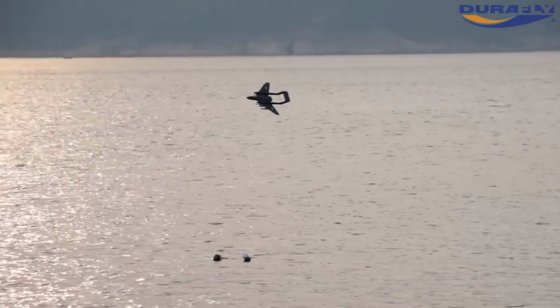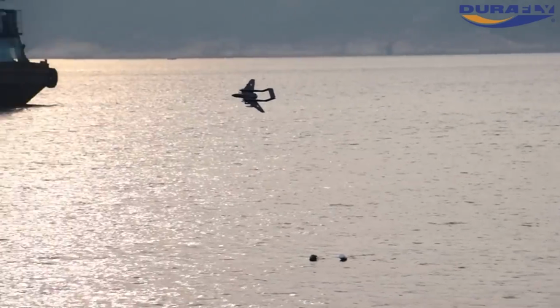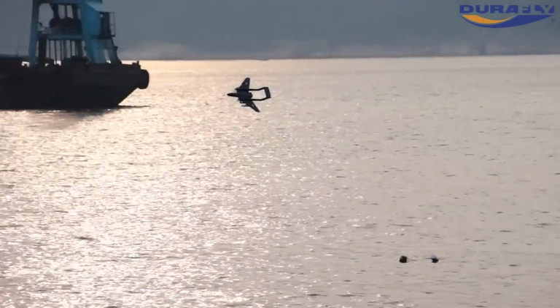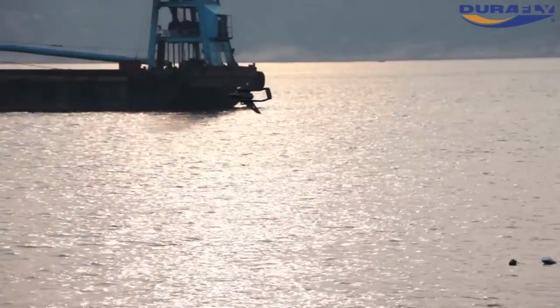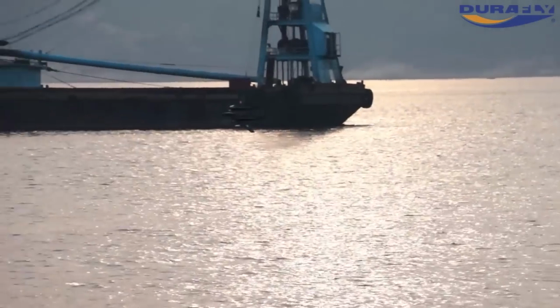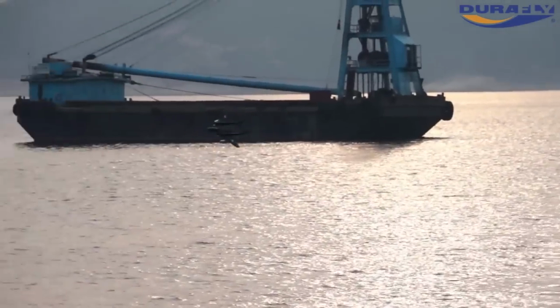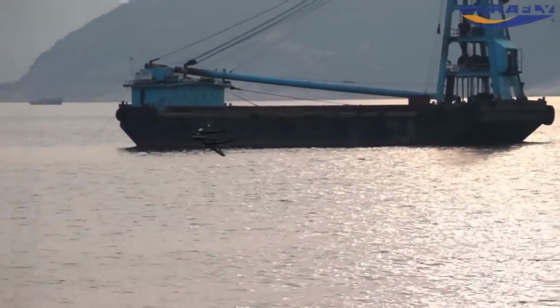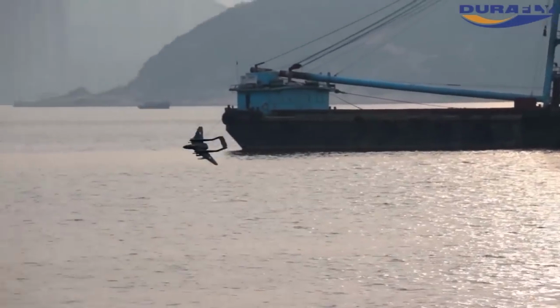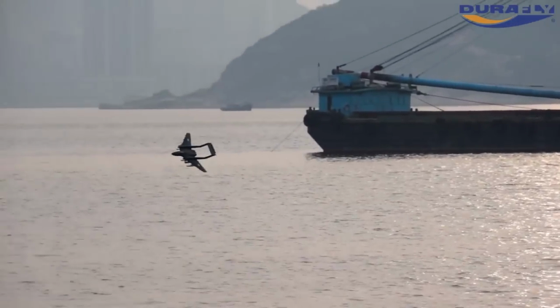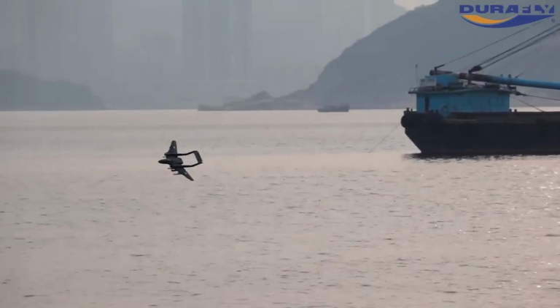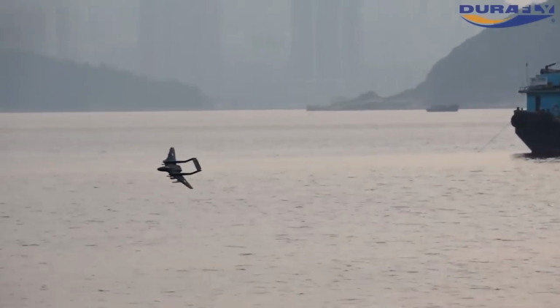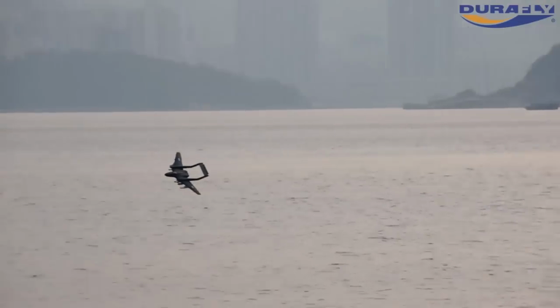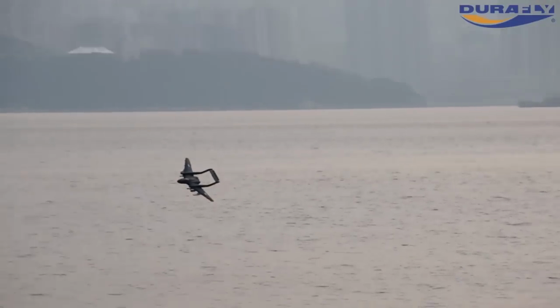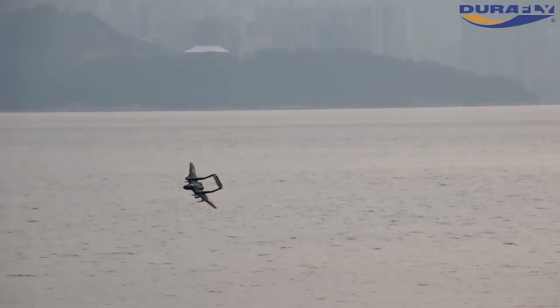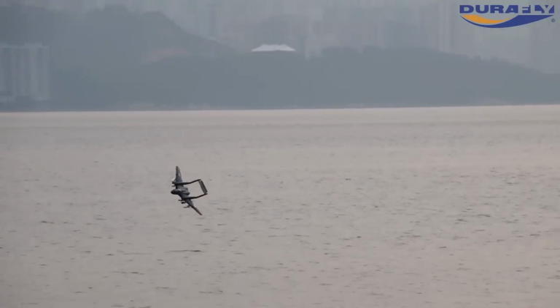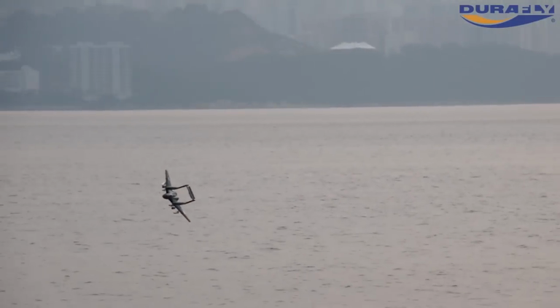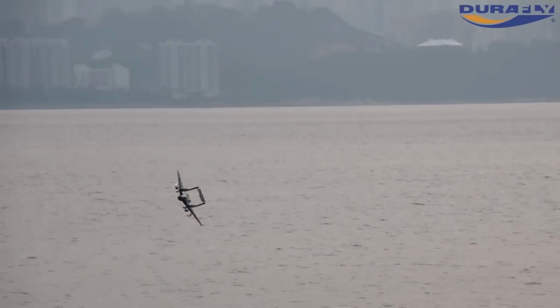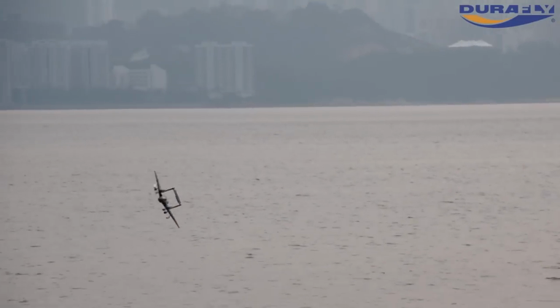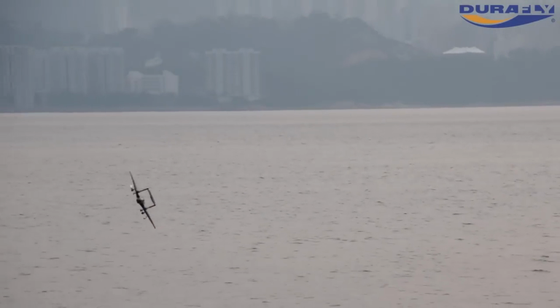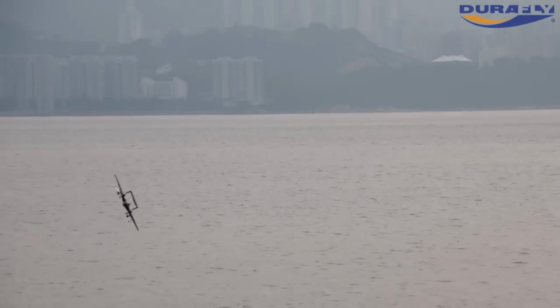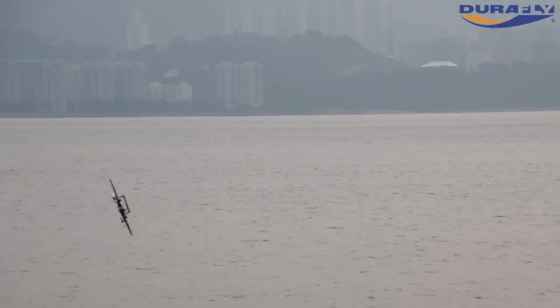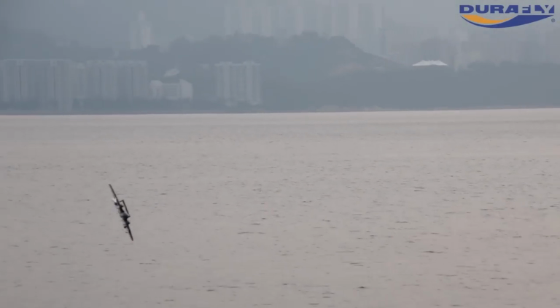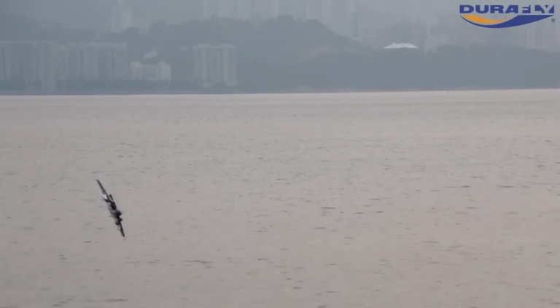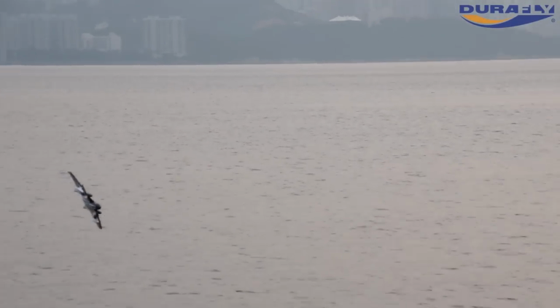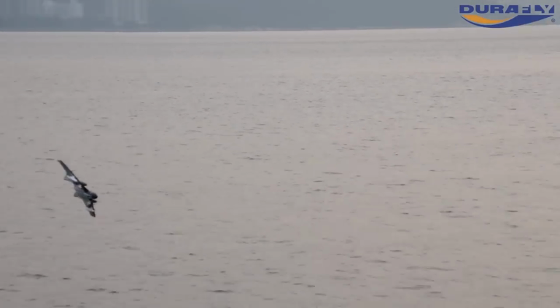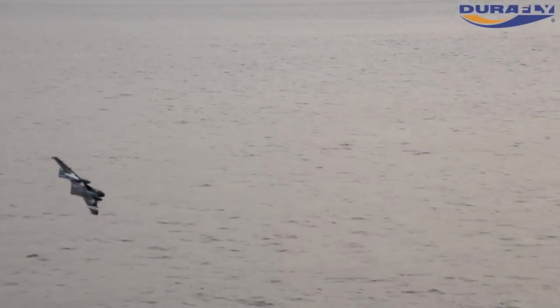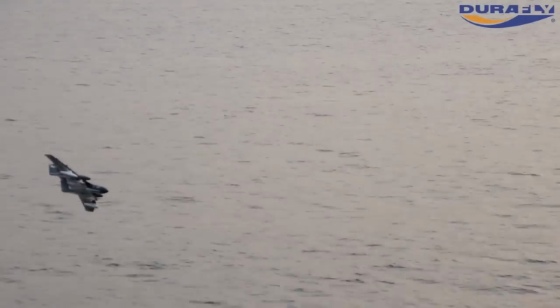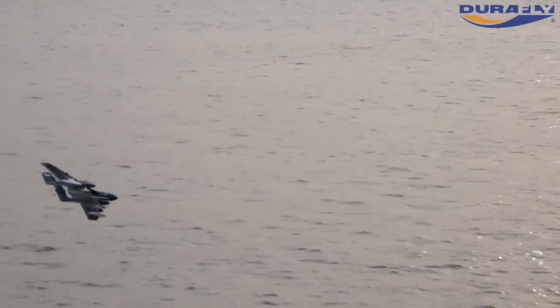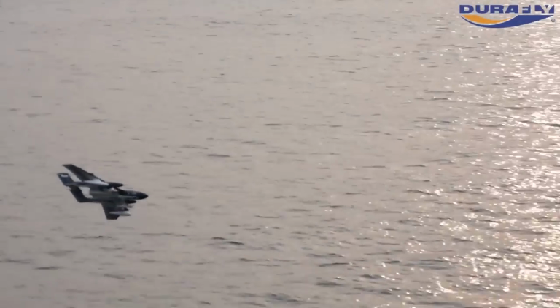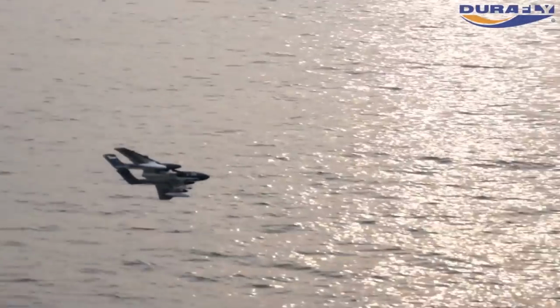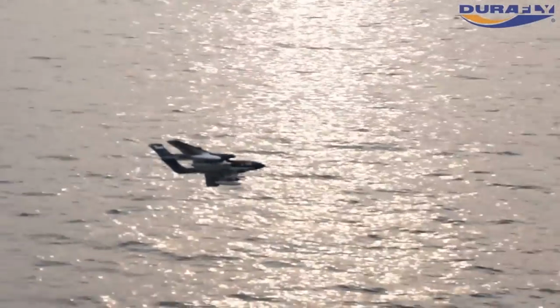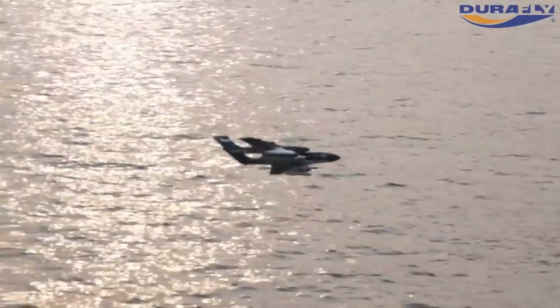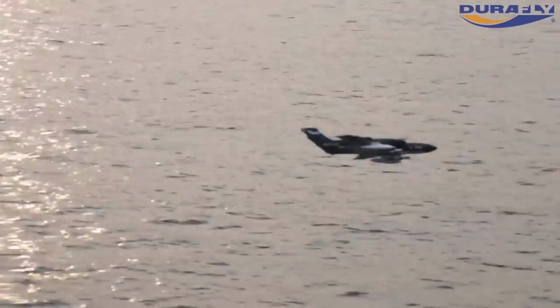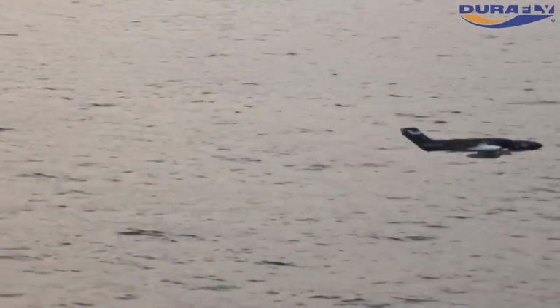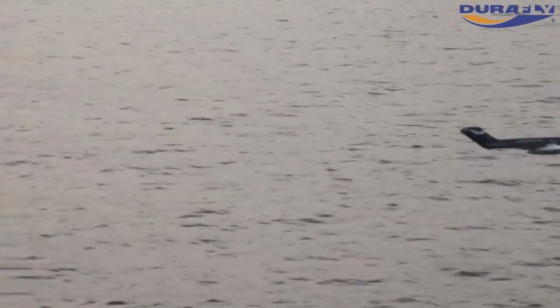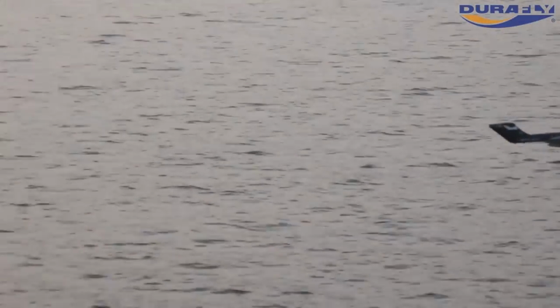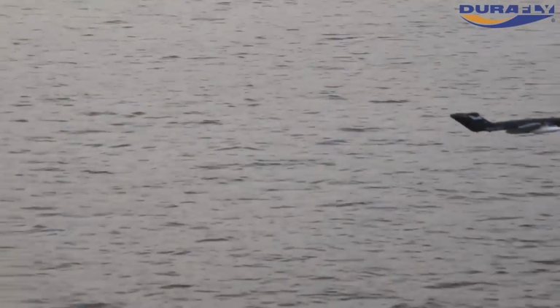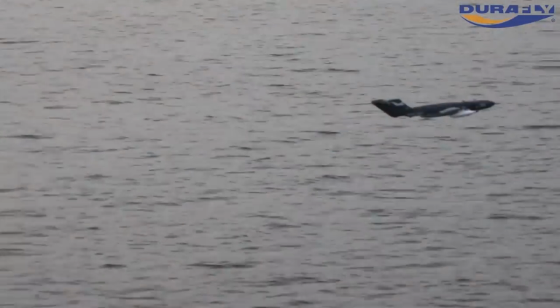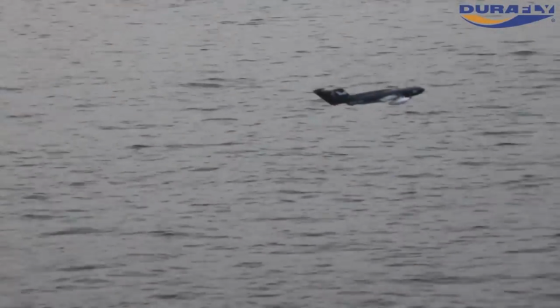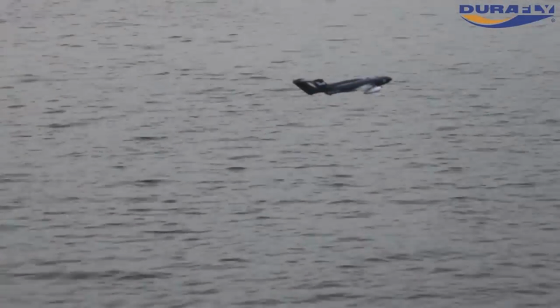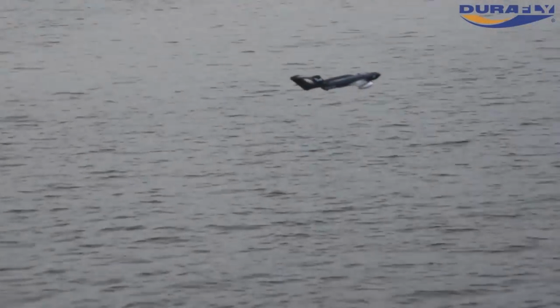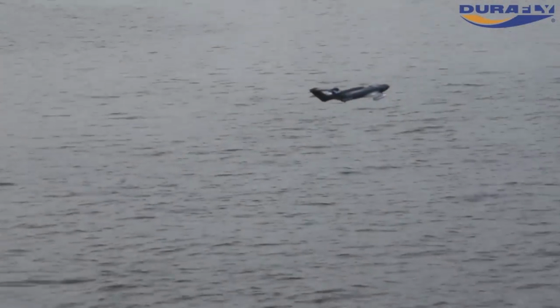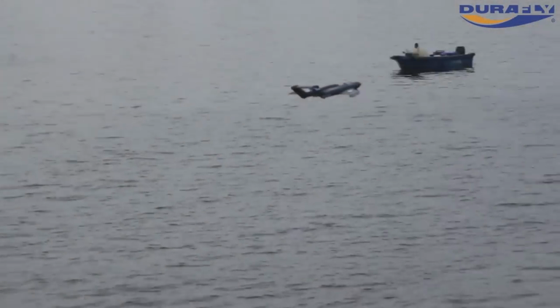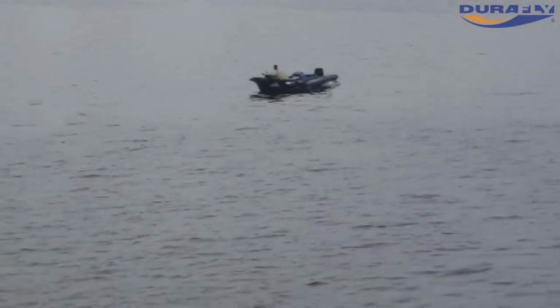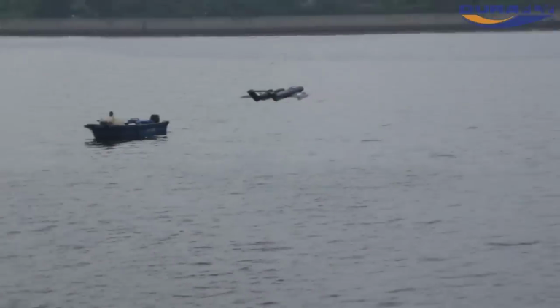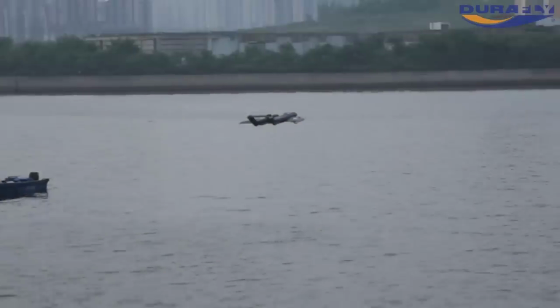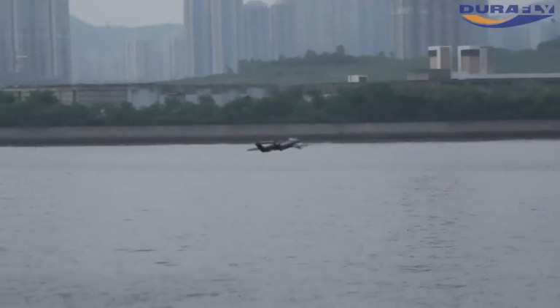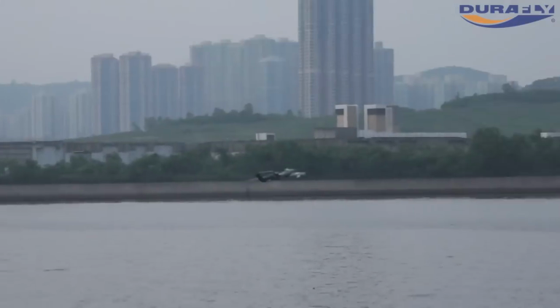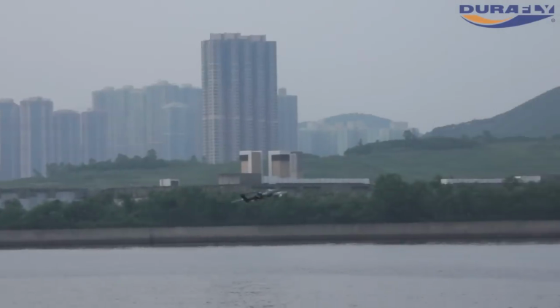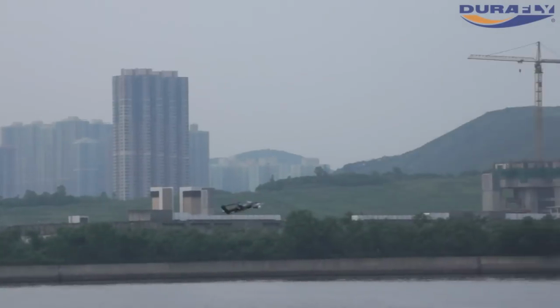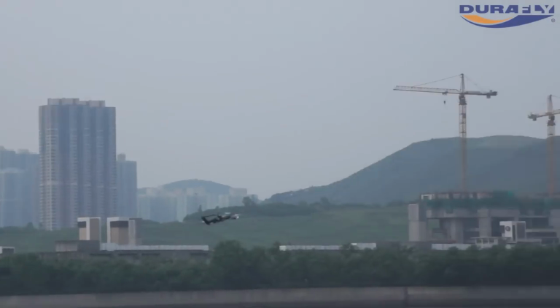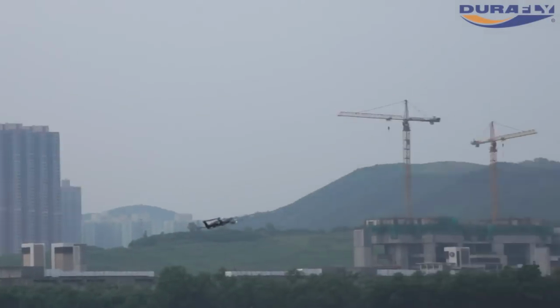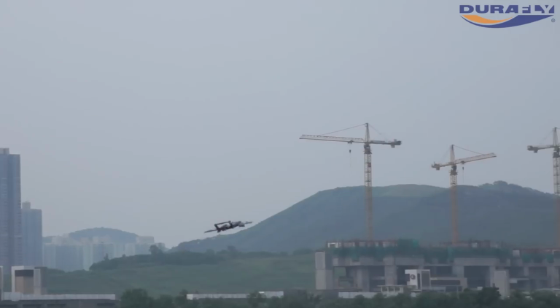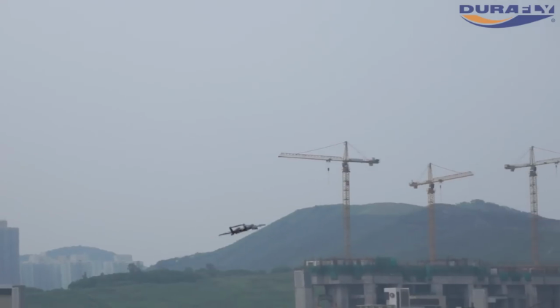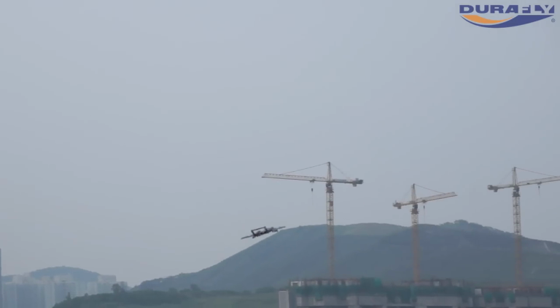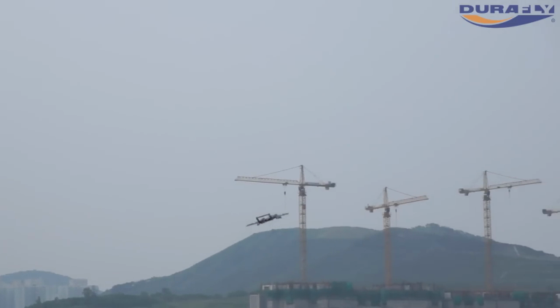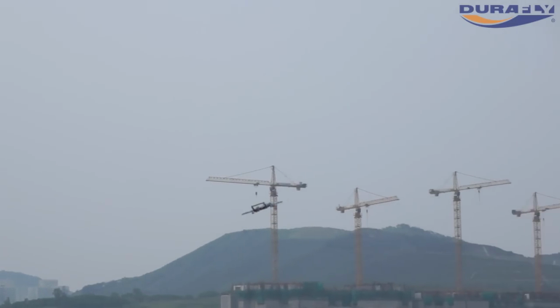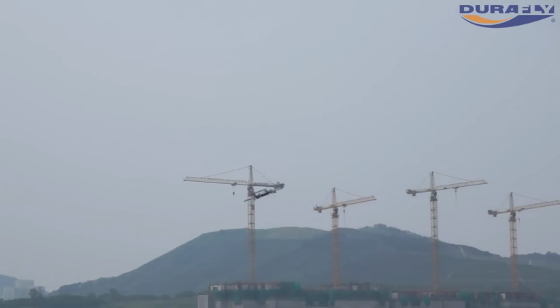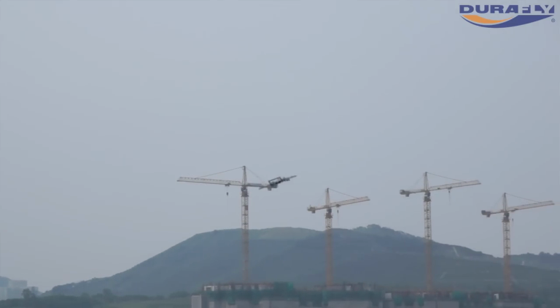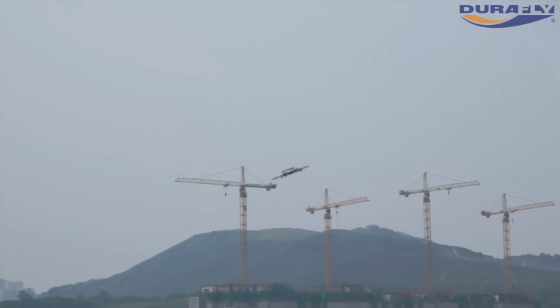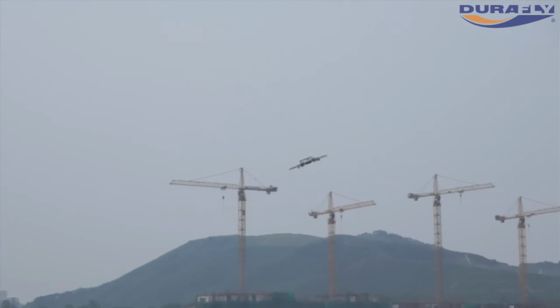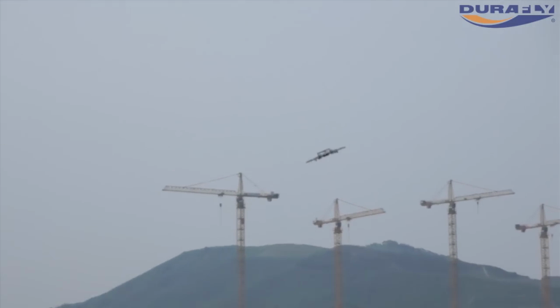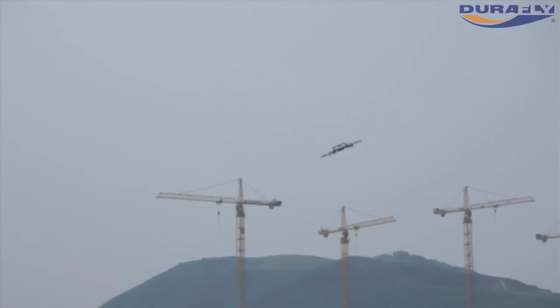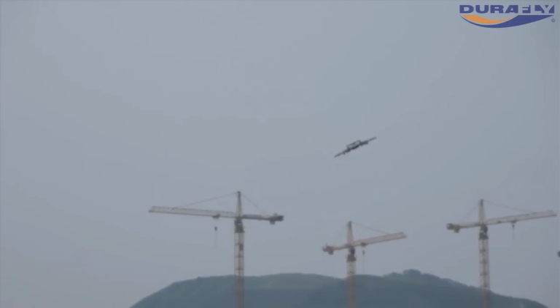There can be no doubt that the DuraFly Sea Vixen is an extremely faithful reproduction of this superb looking aeroplane.